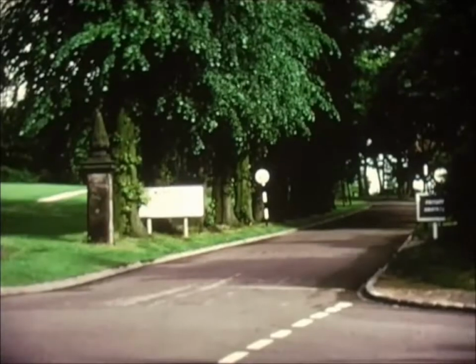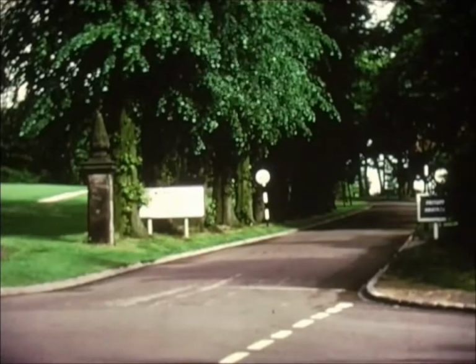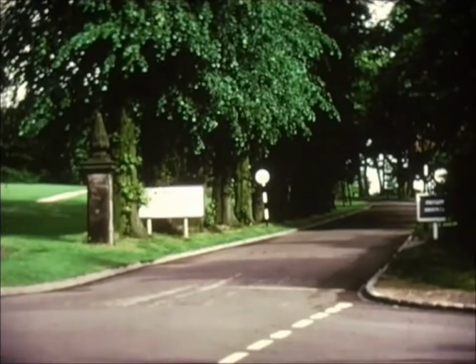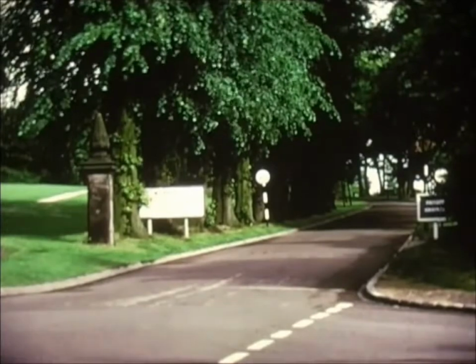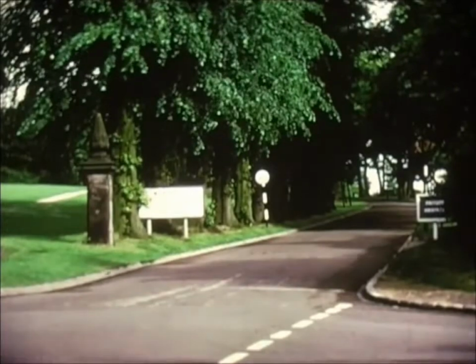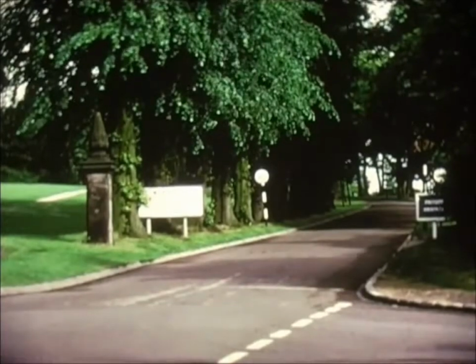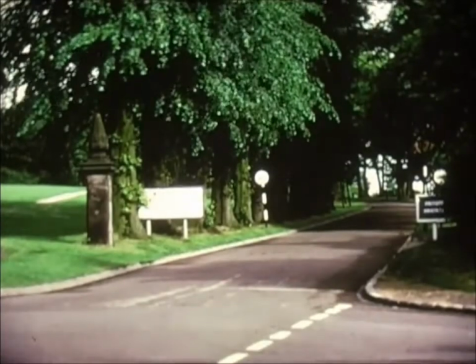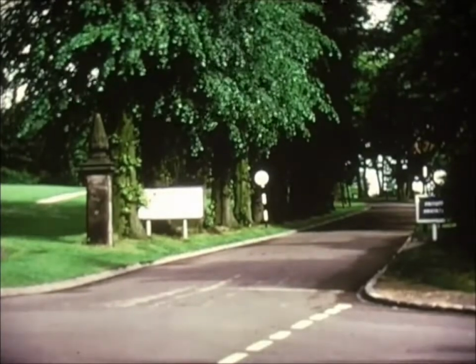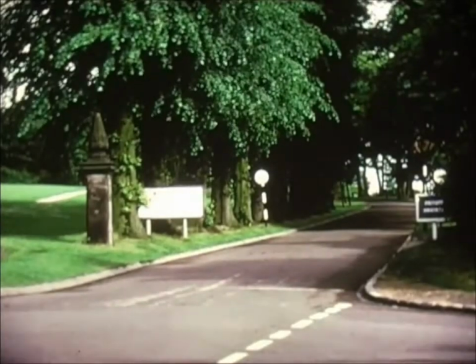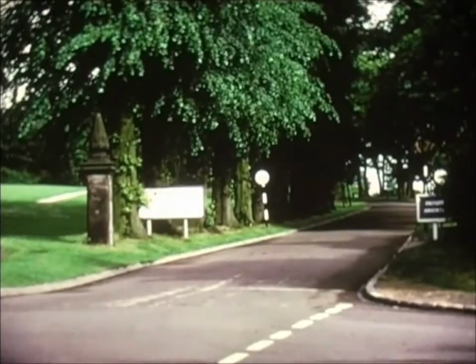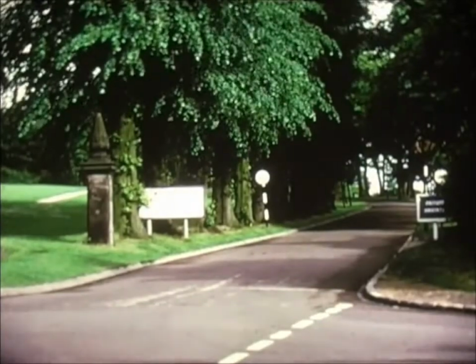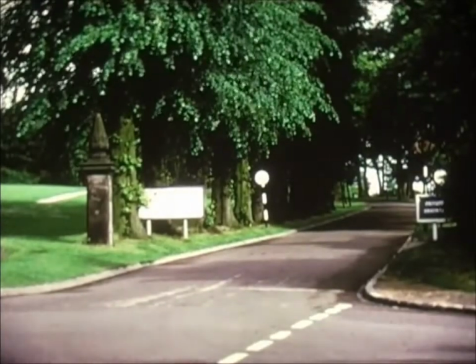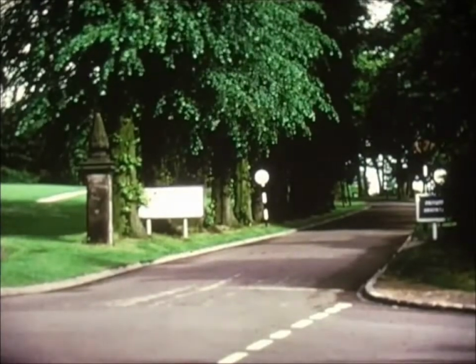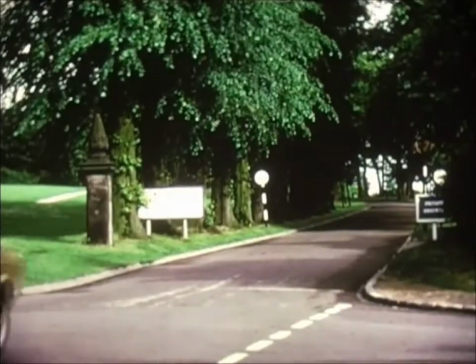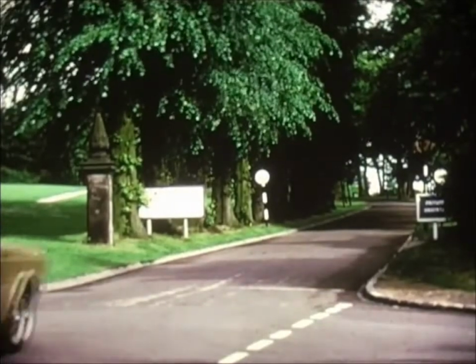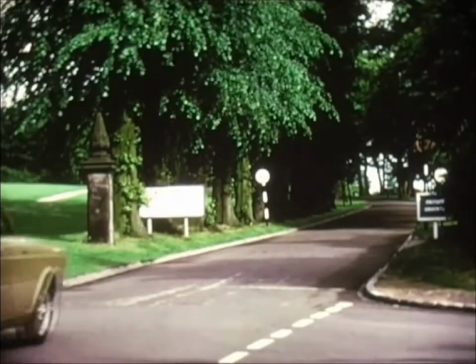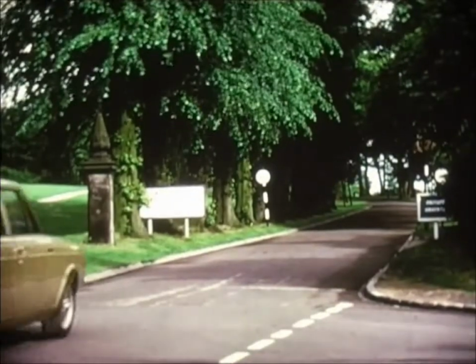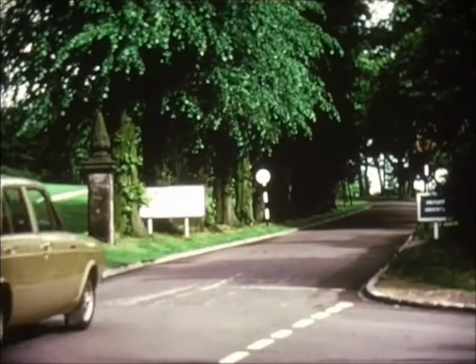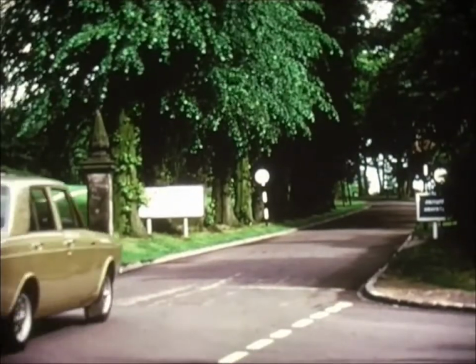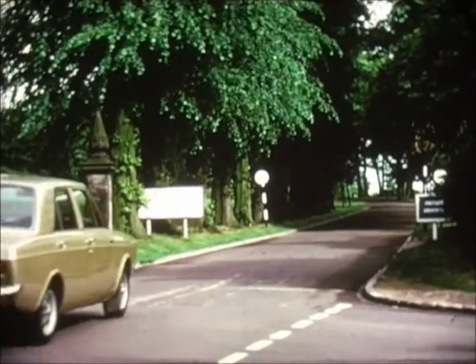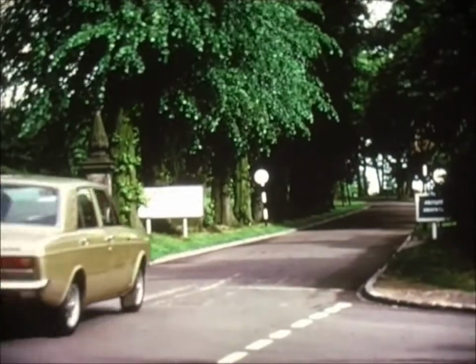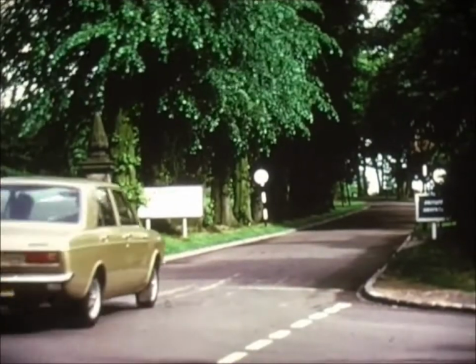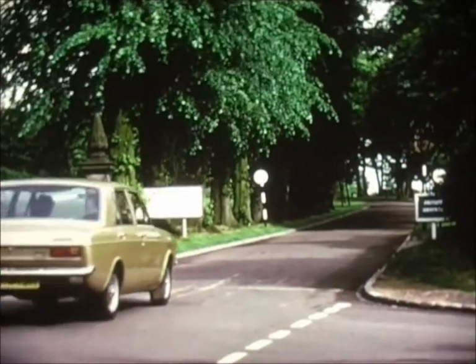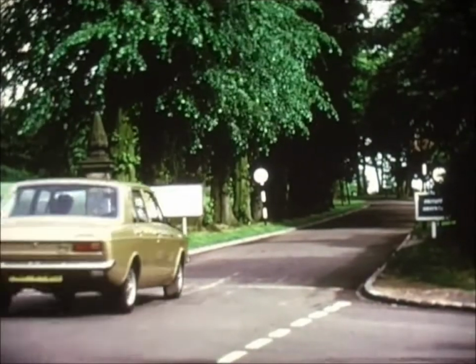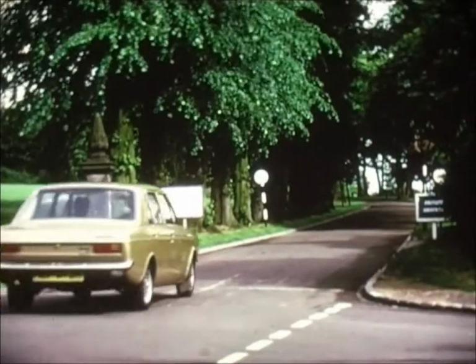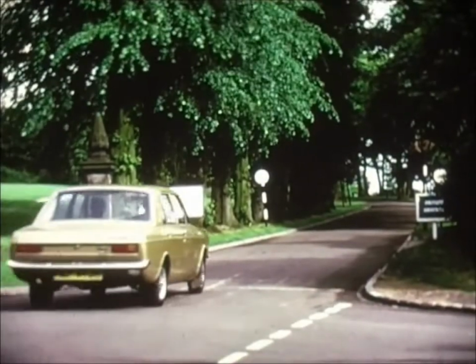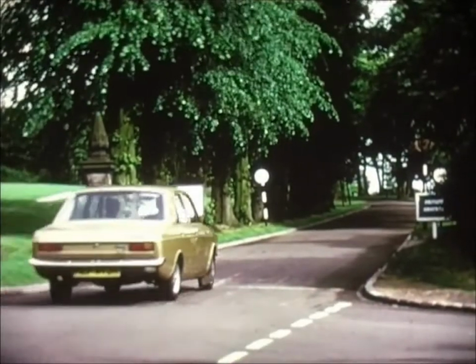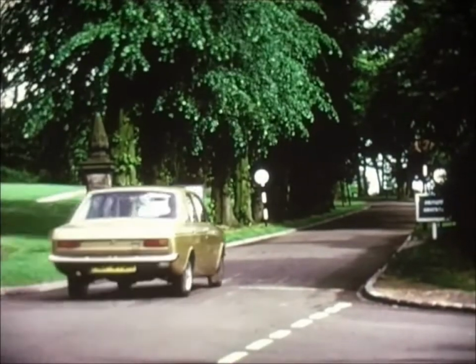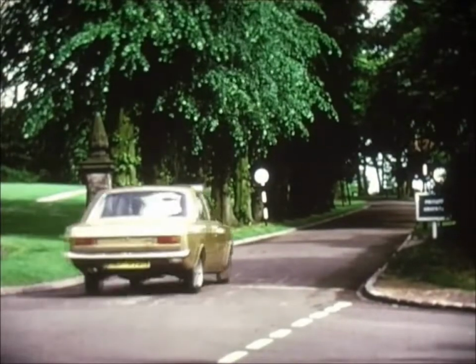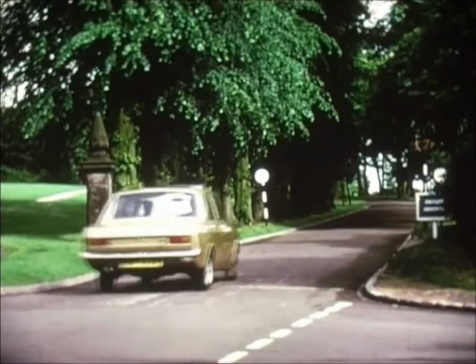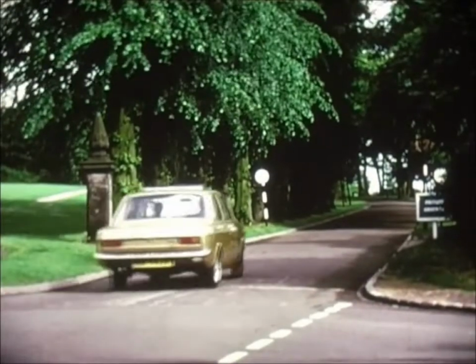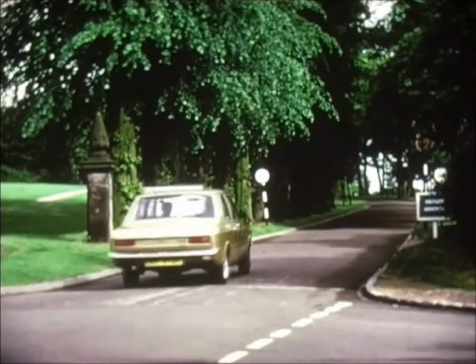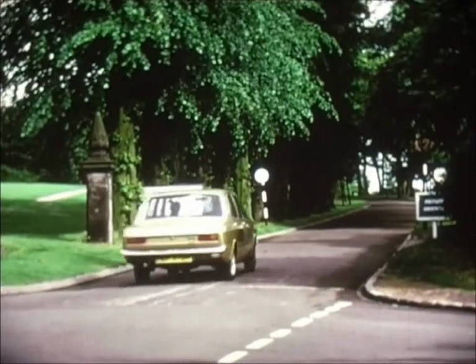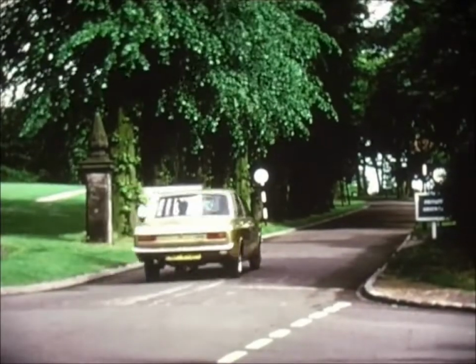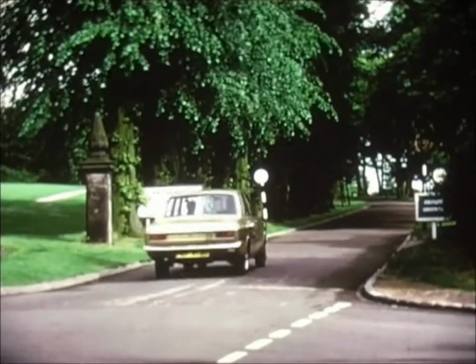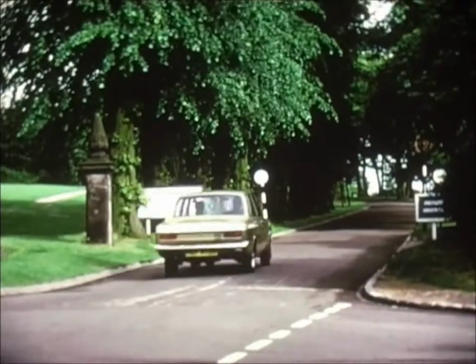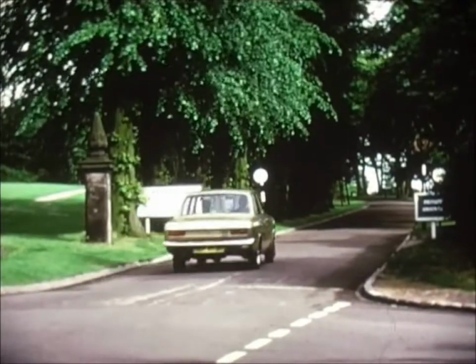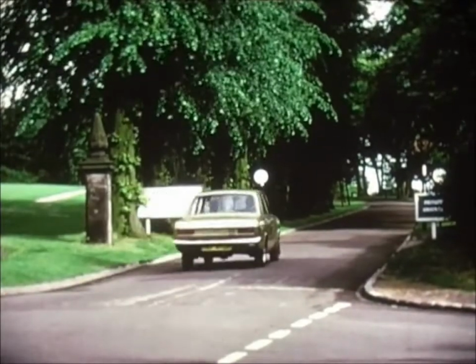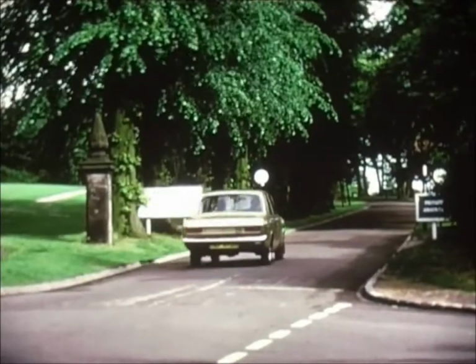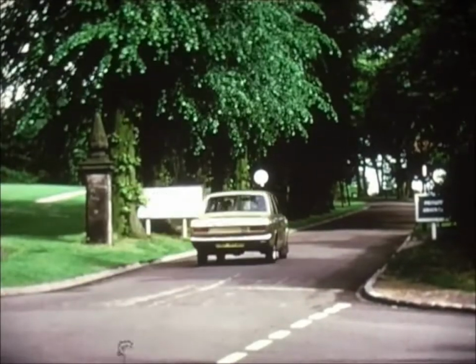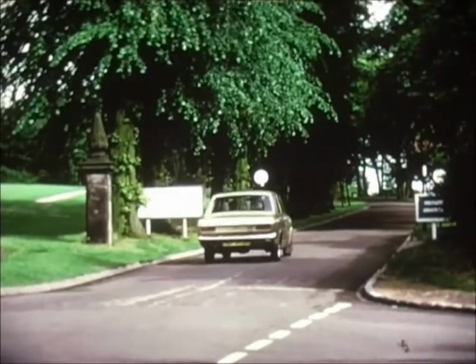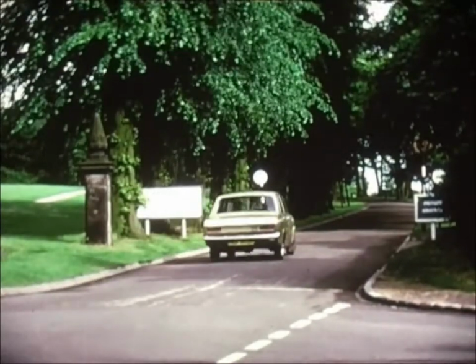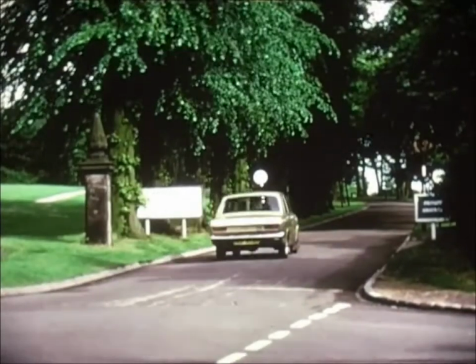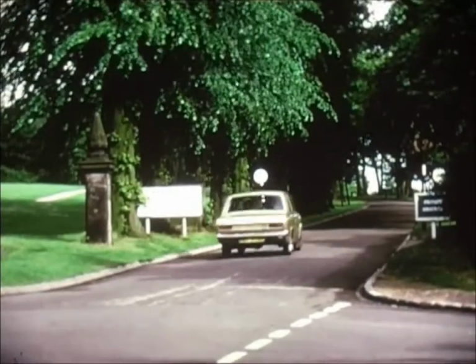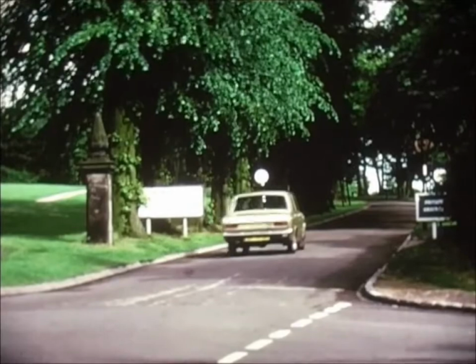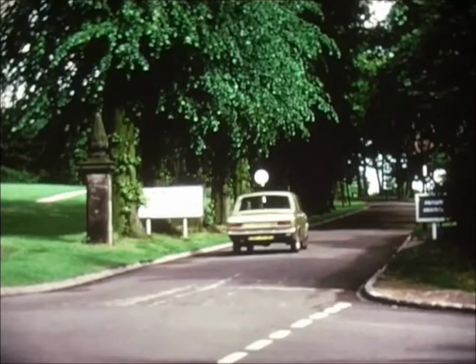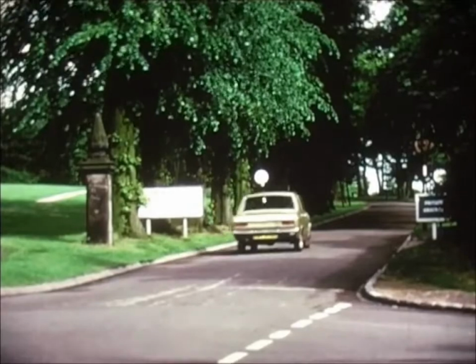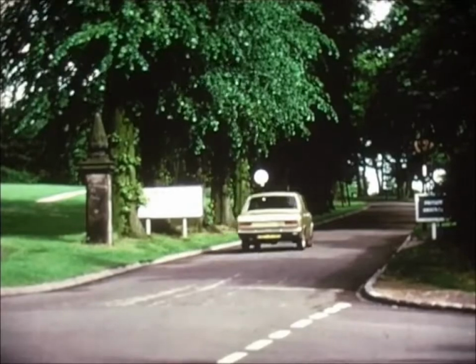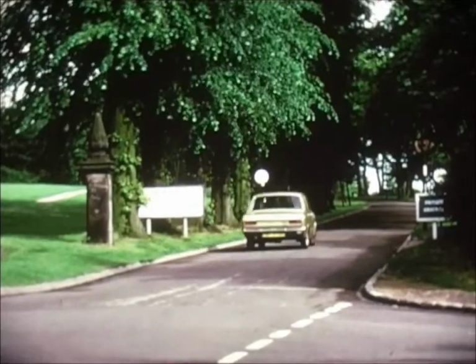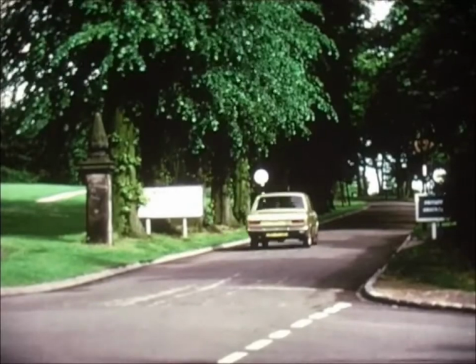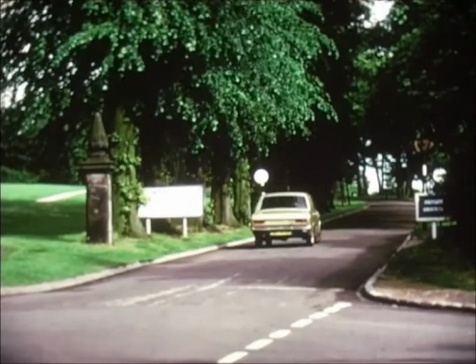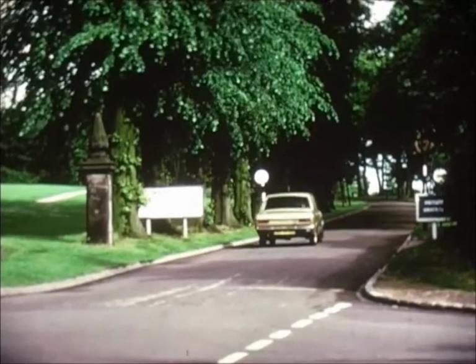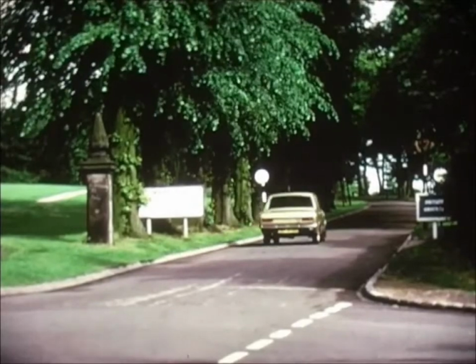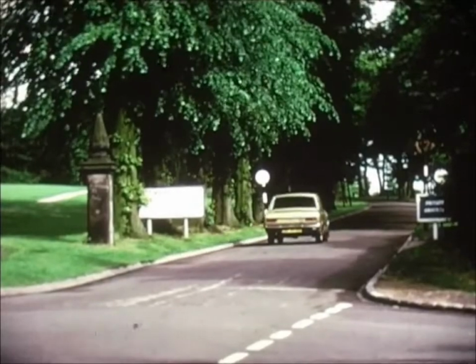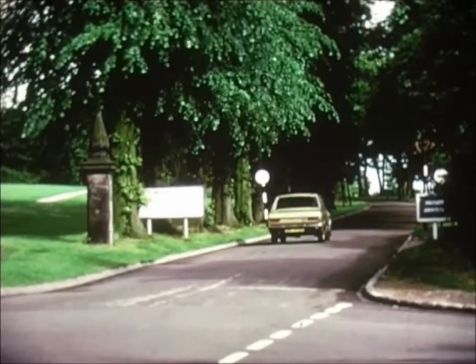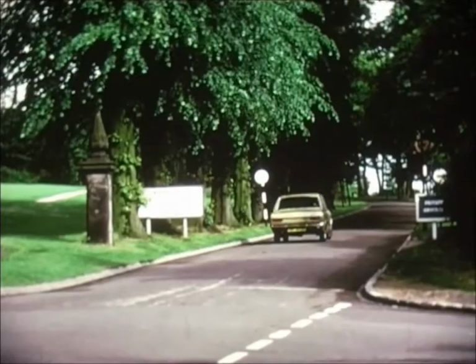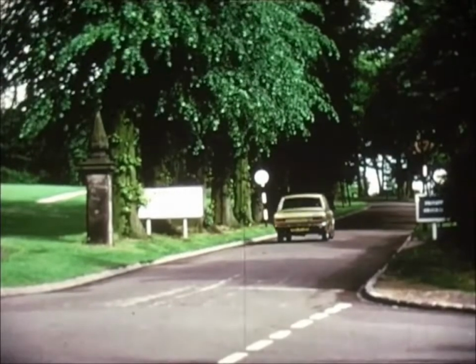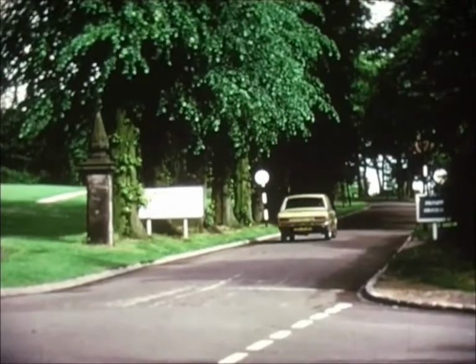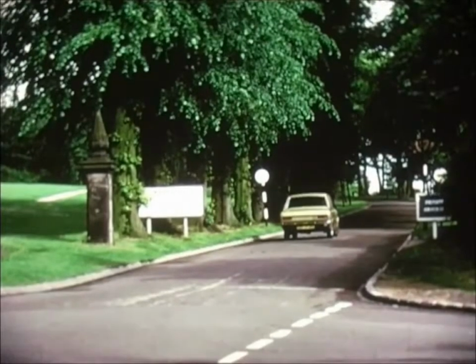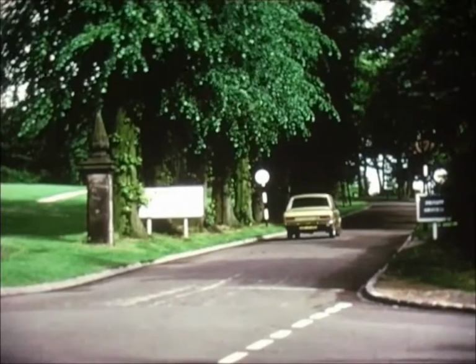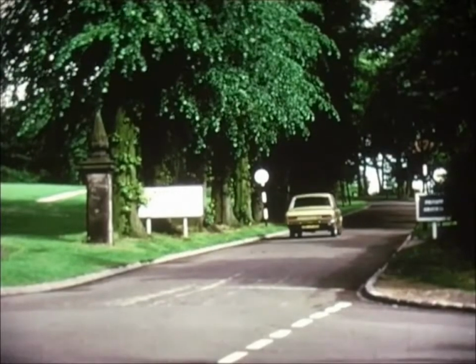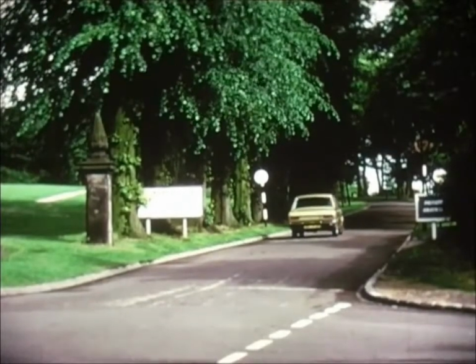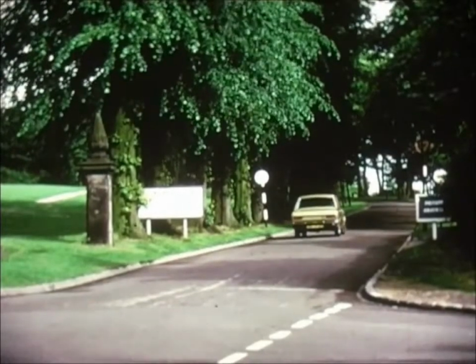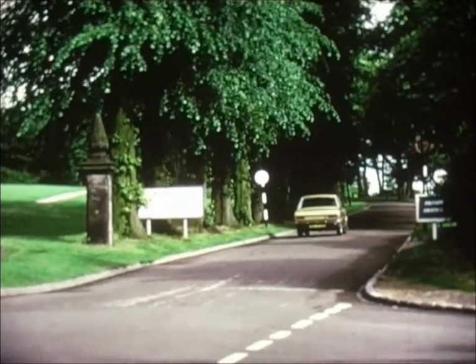Beneath the shadow of the yew are the University gates. Beyond, a tree-lined avenue directs the visitor's path.